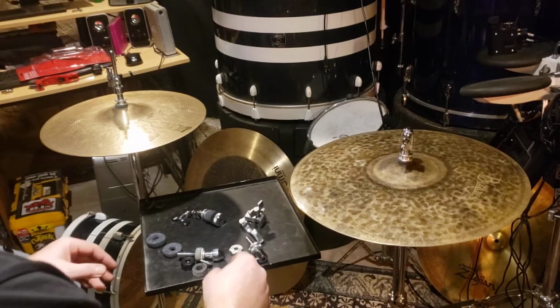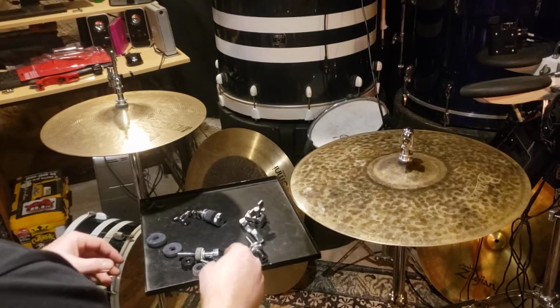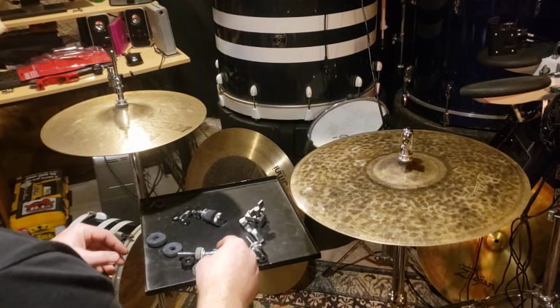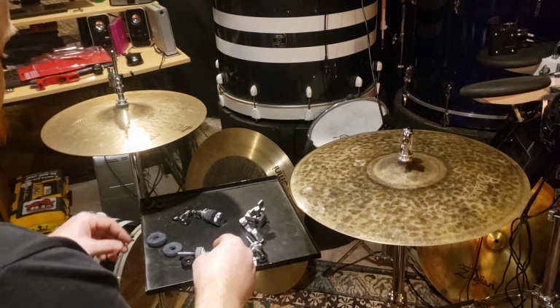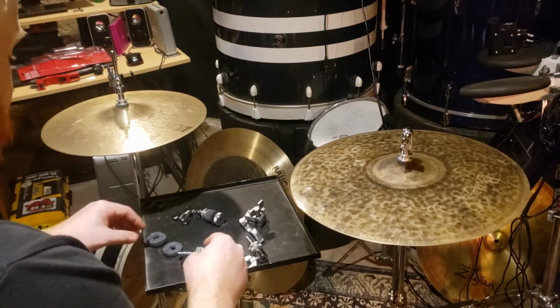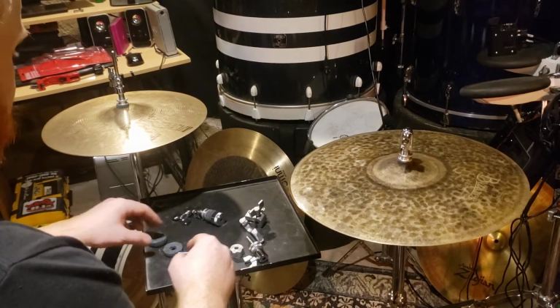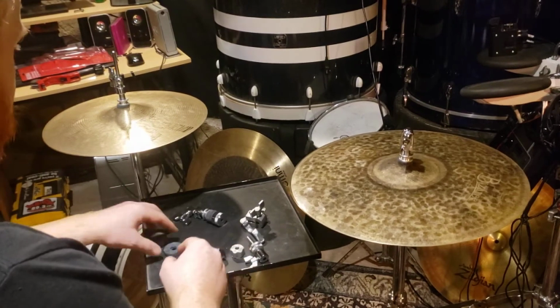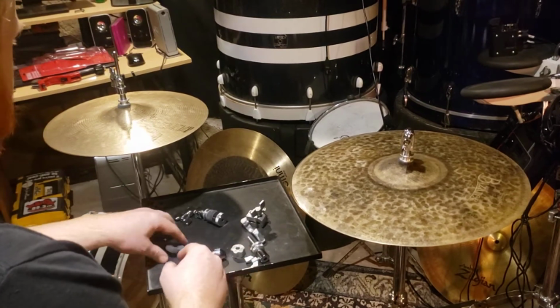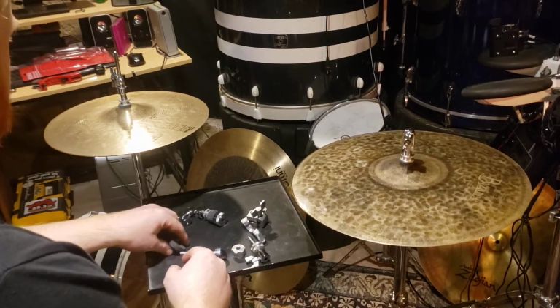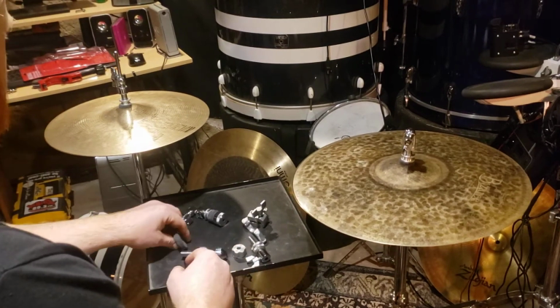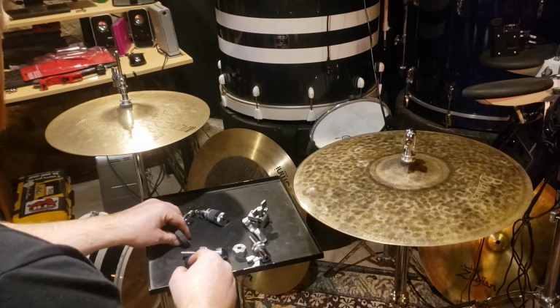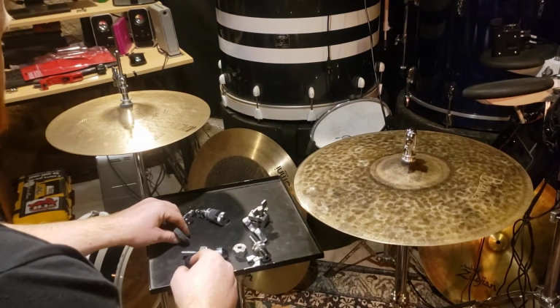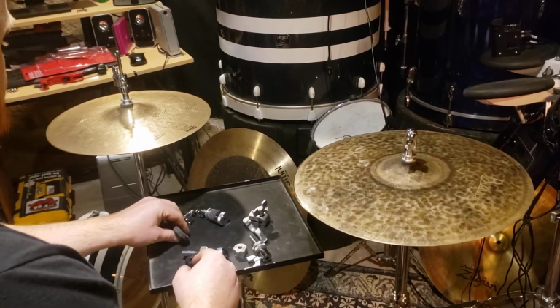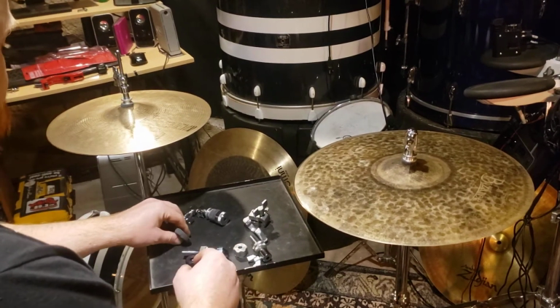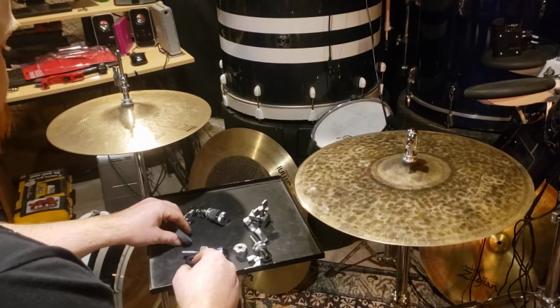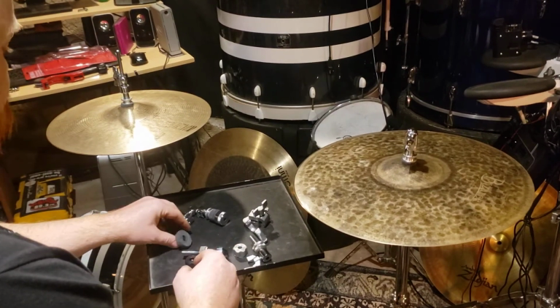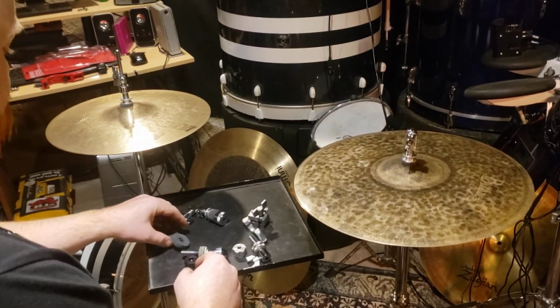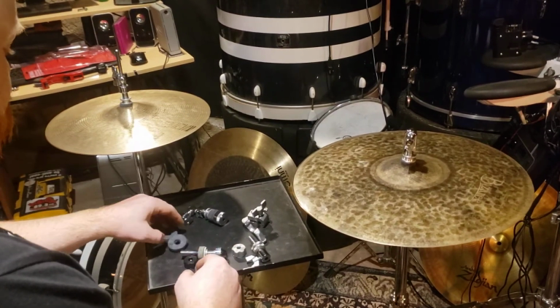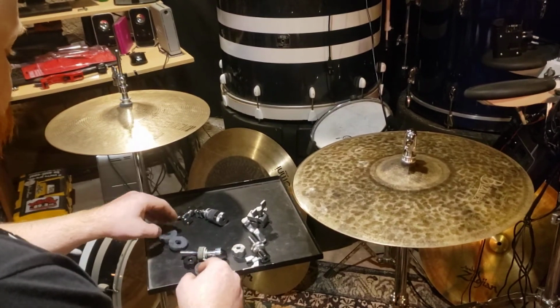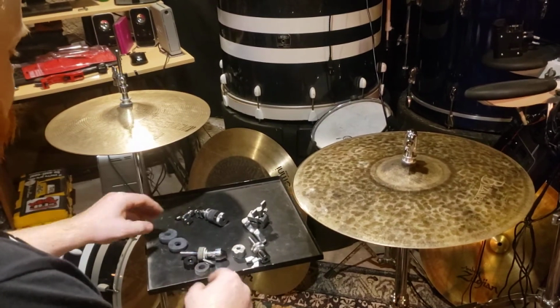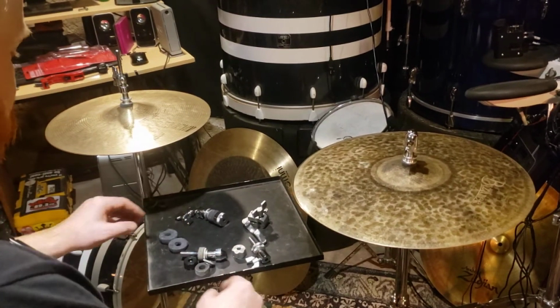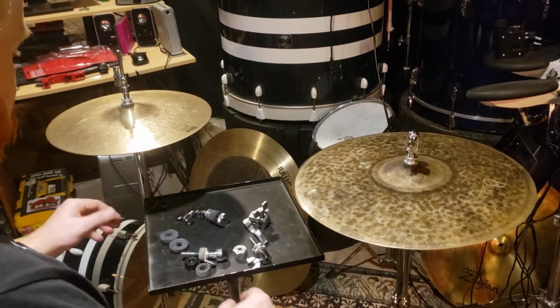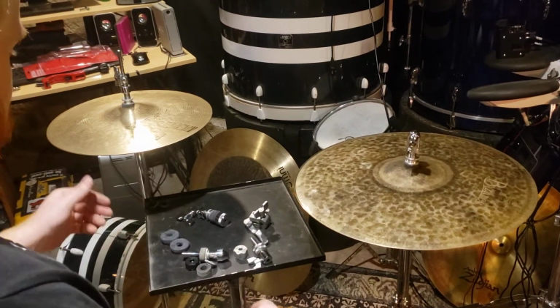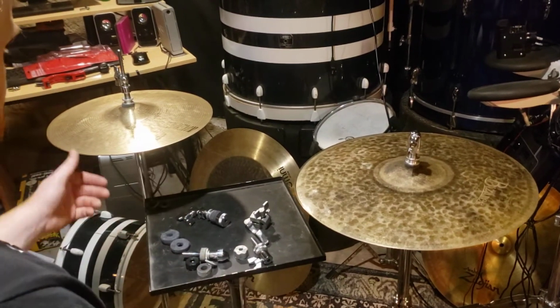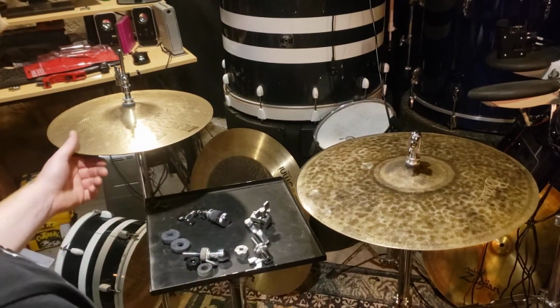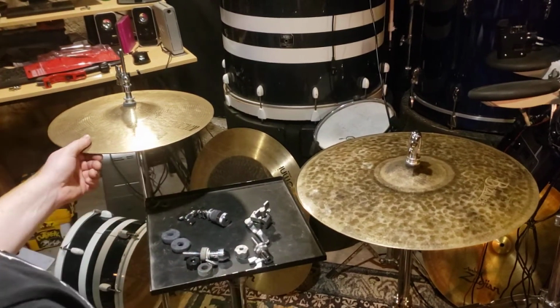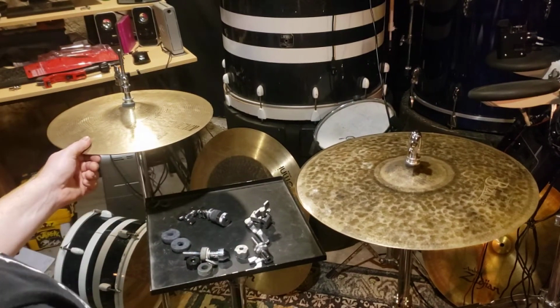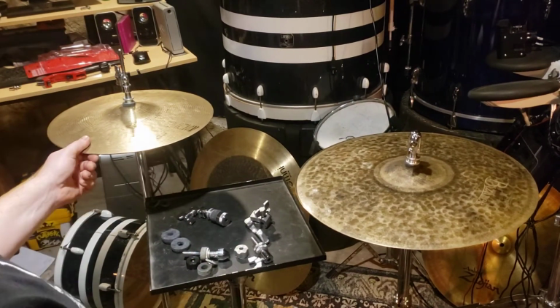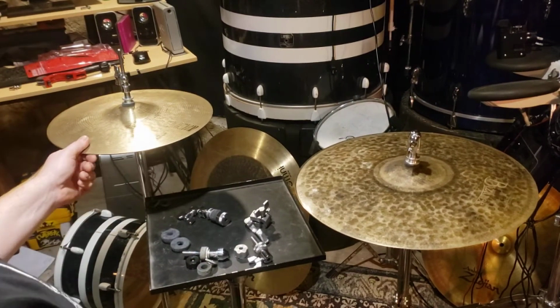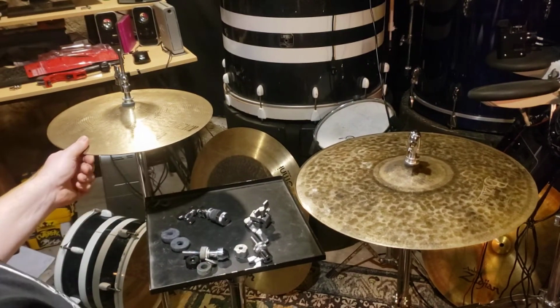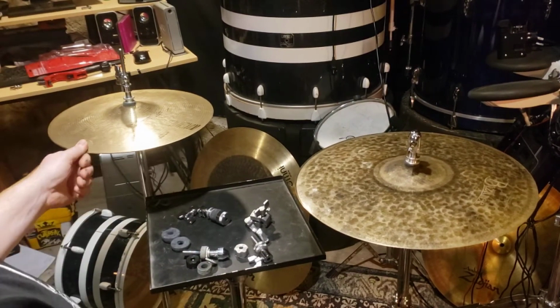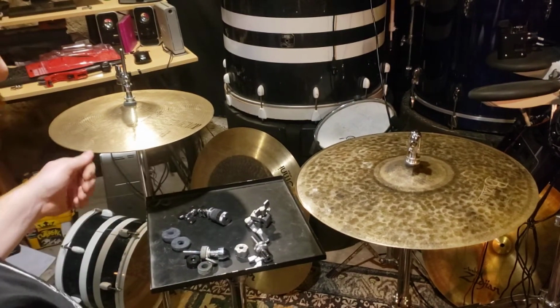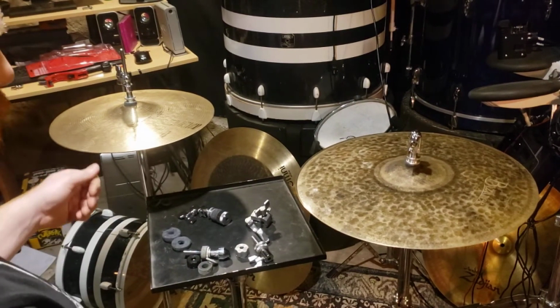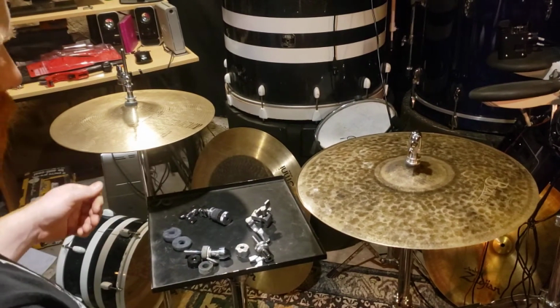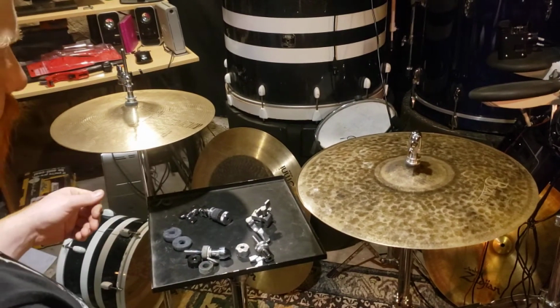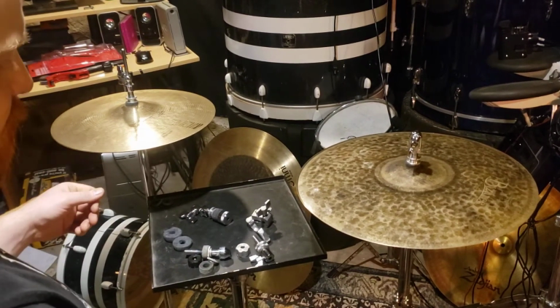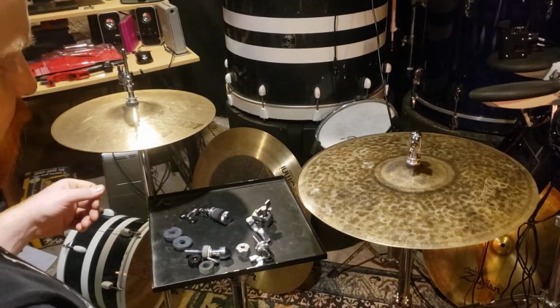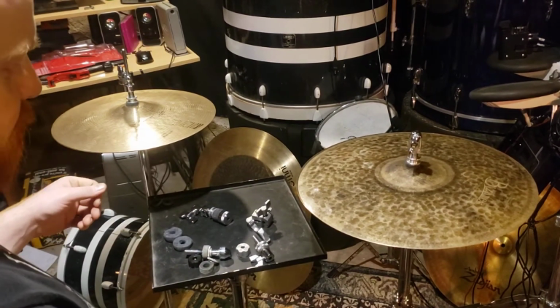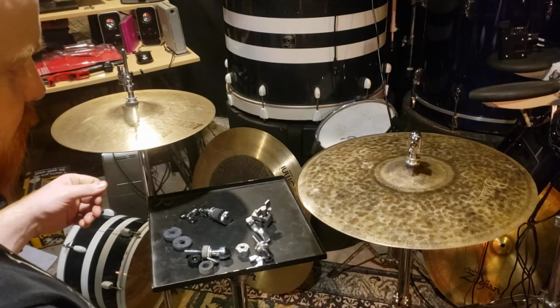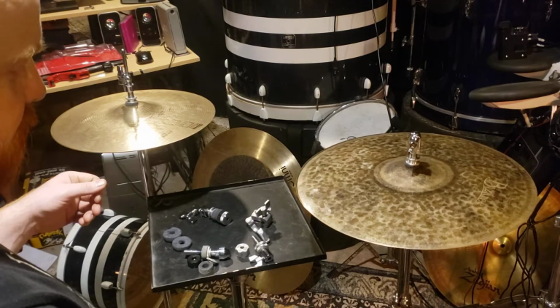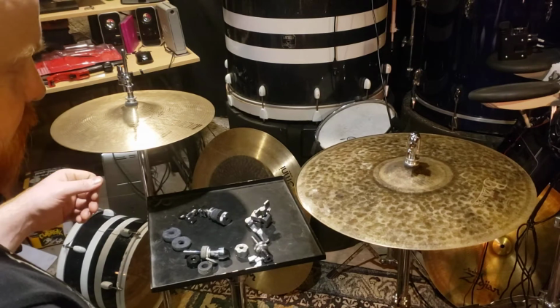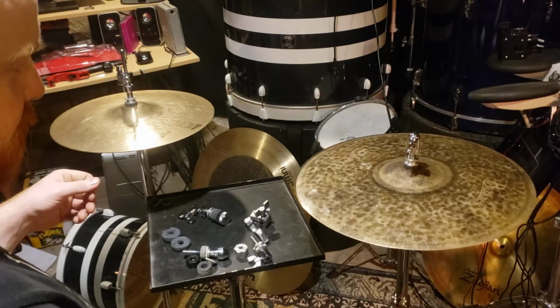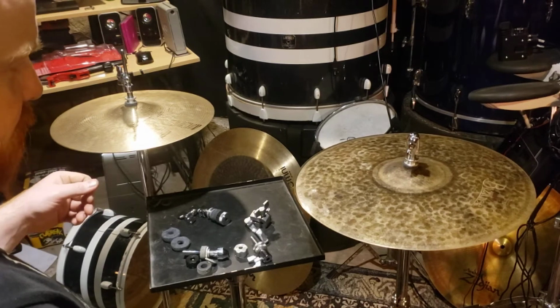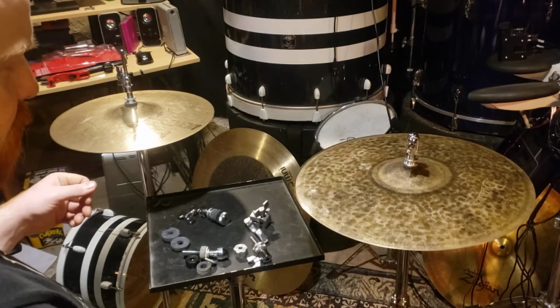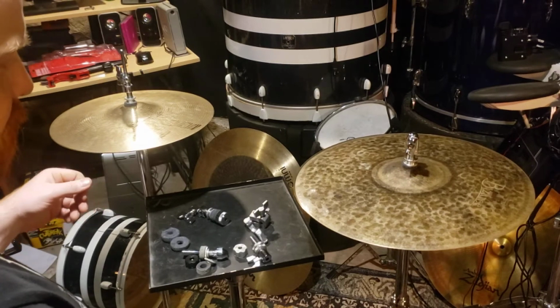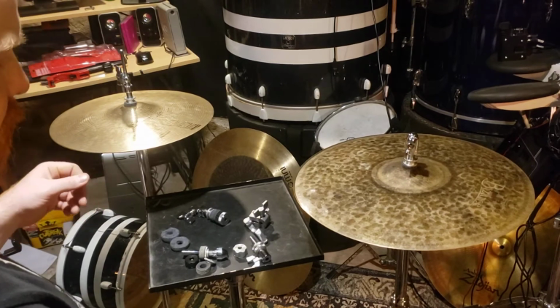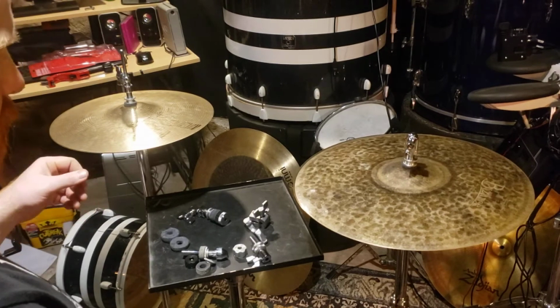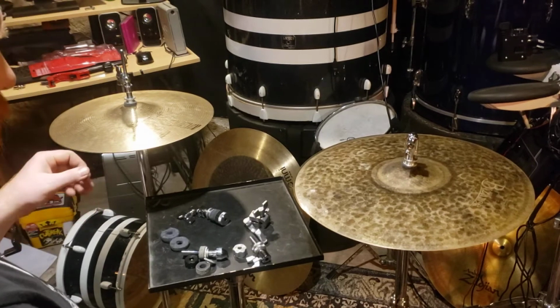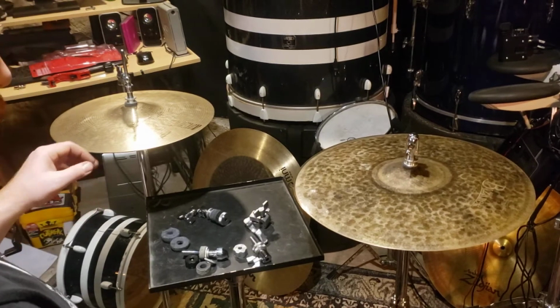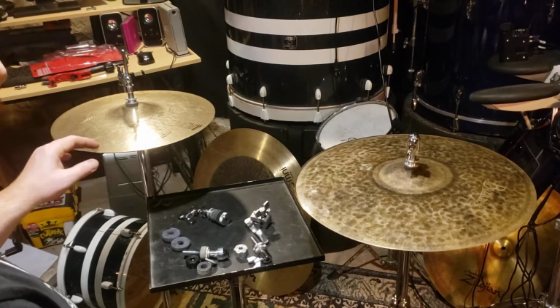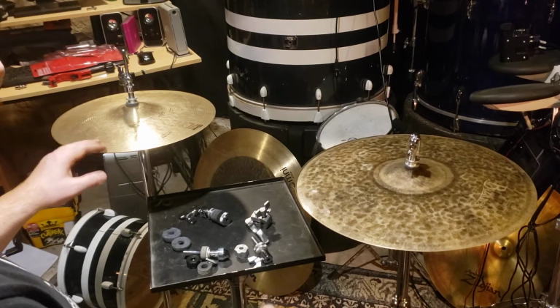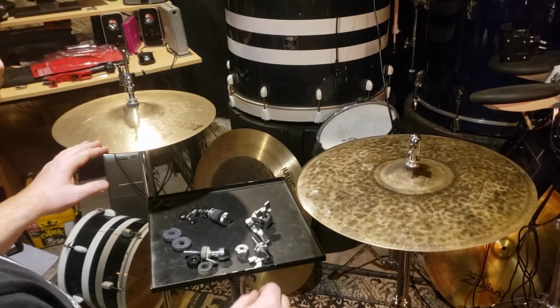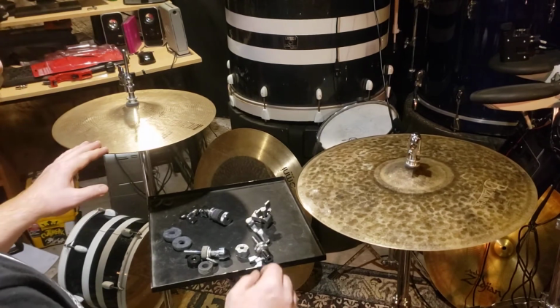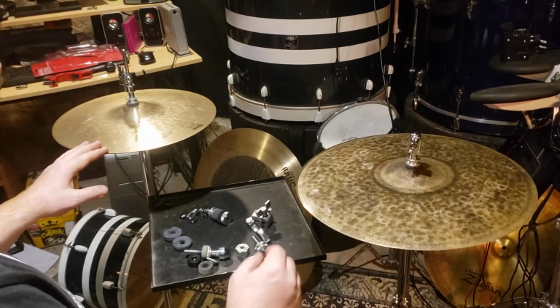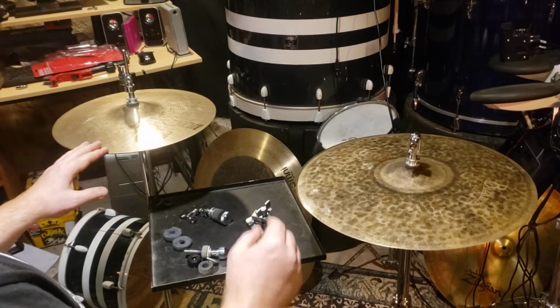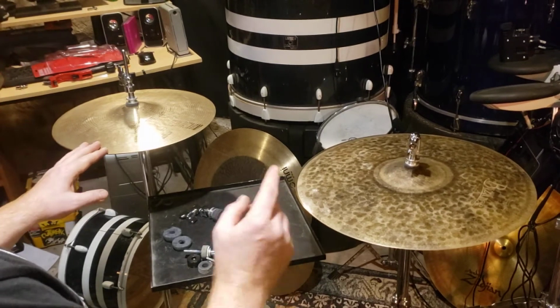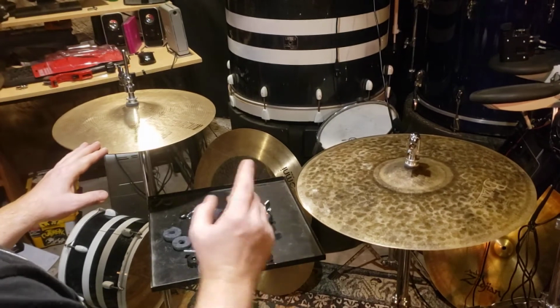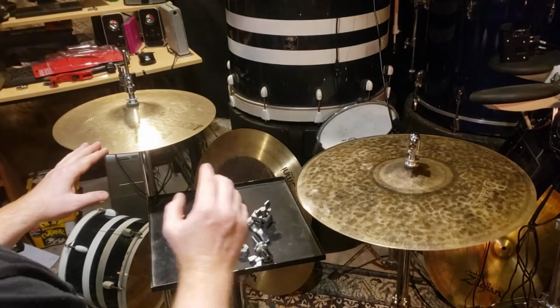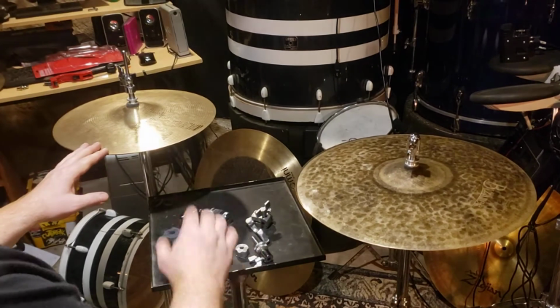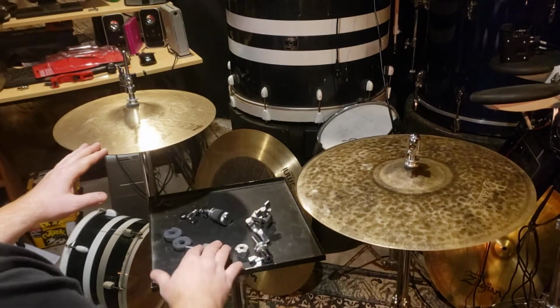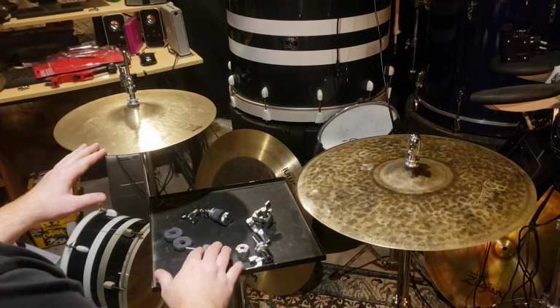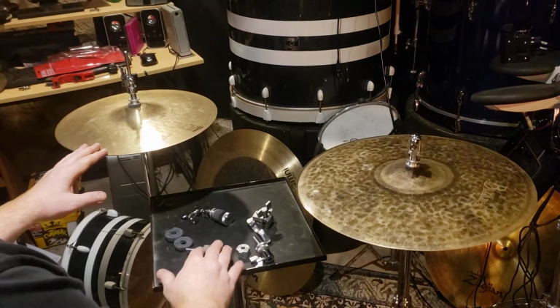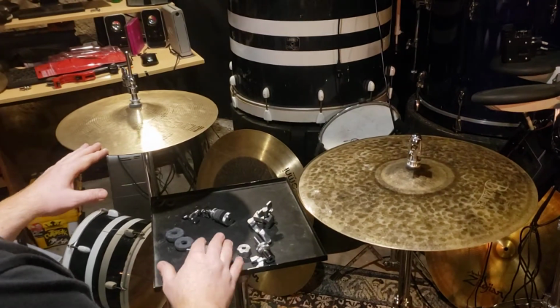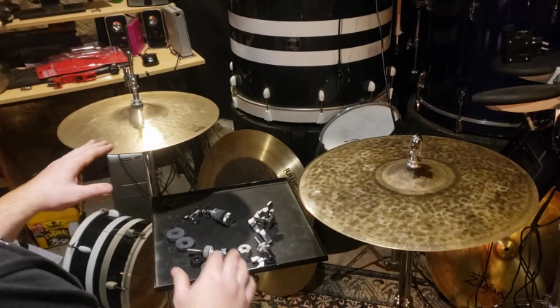Hey guys, just wanted to jump here real quick and give you guys a video on how to set up a hi-hat clutch.